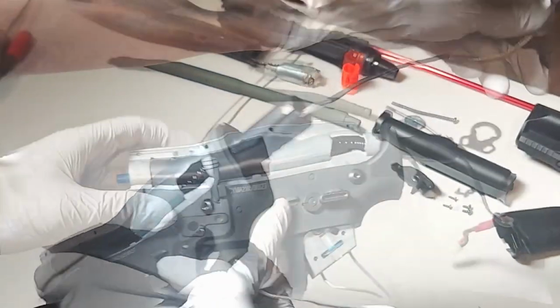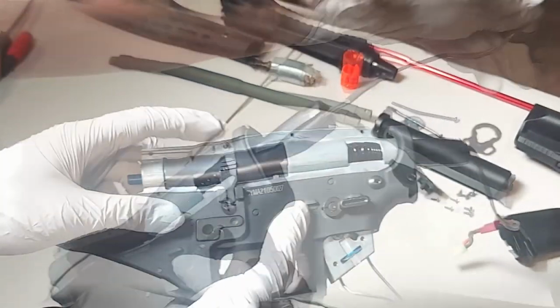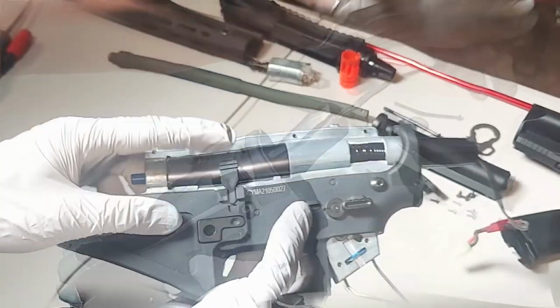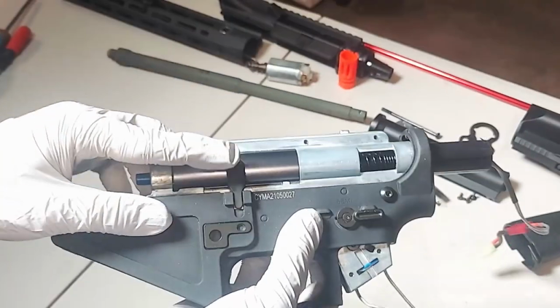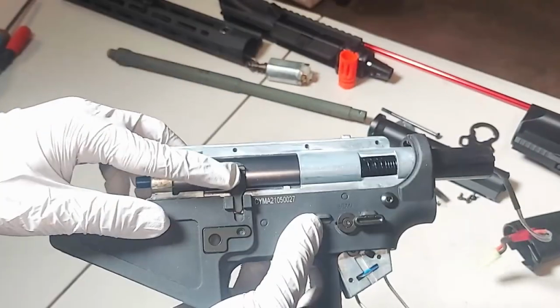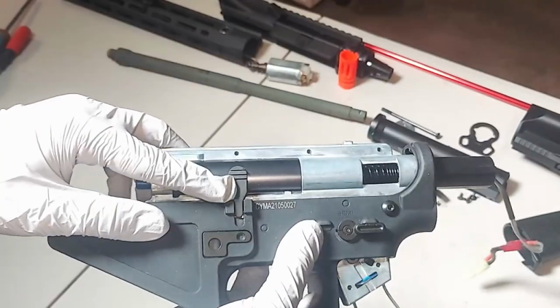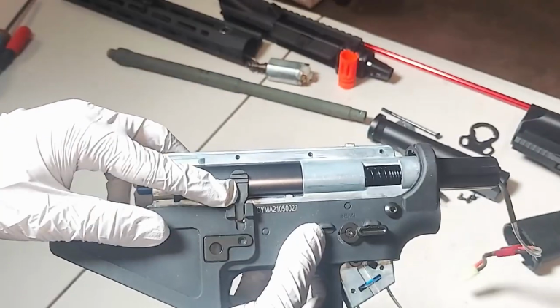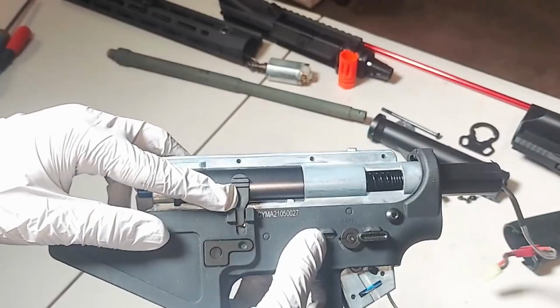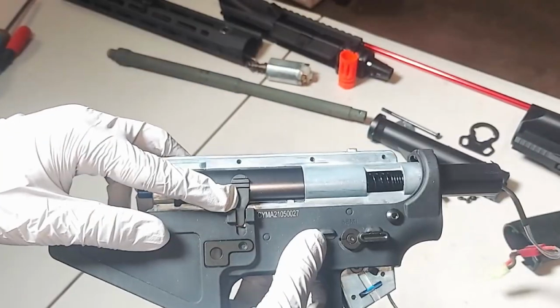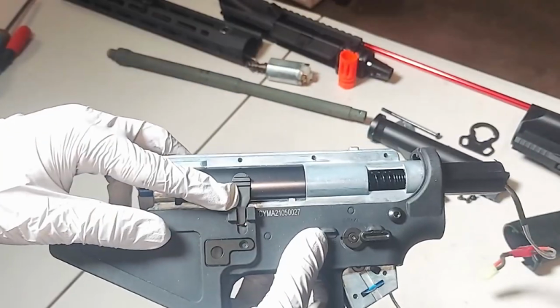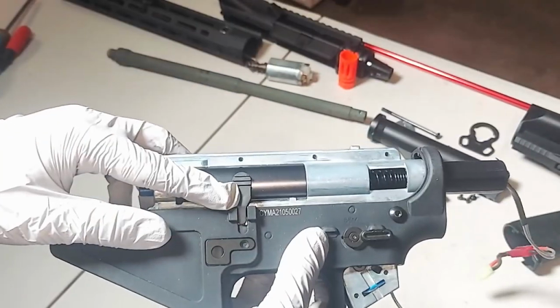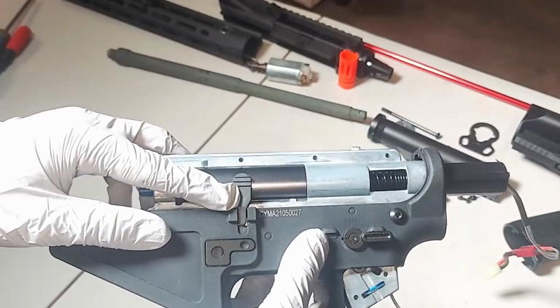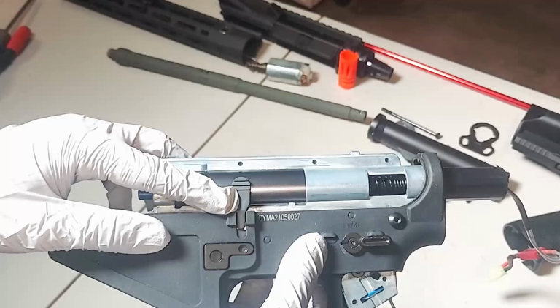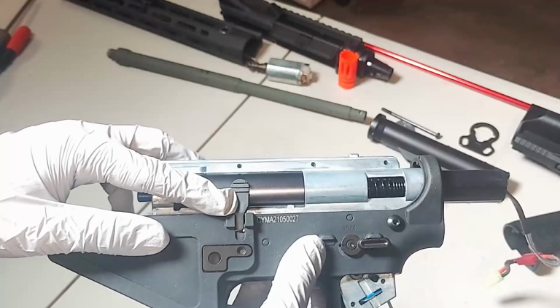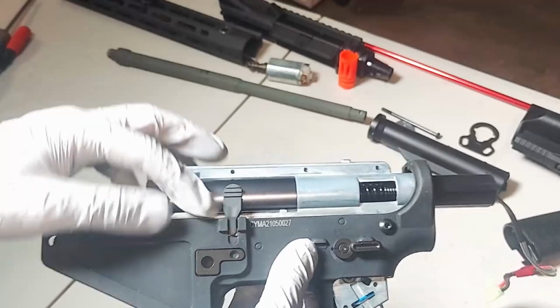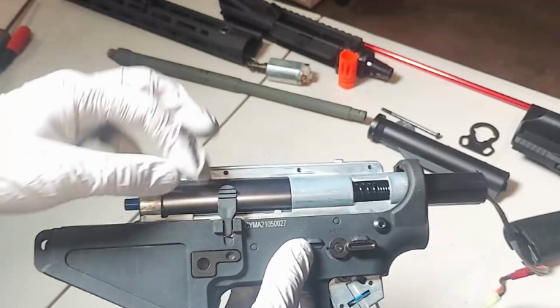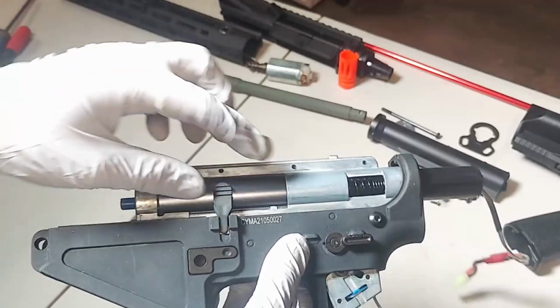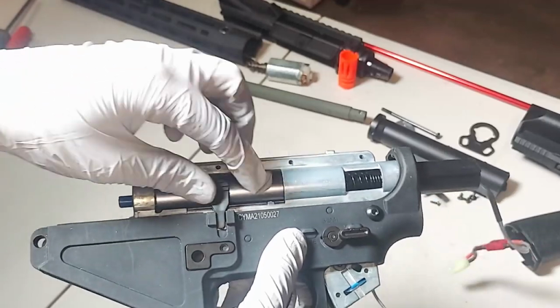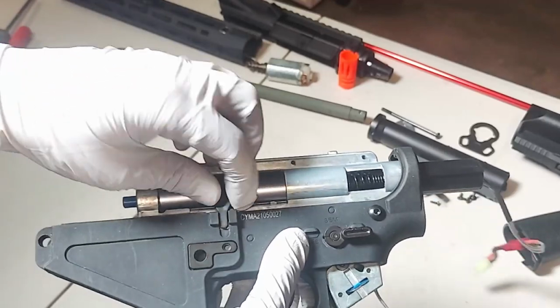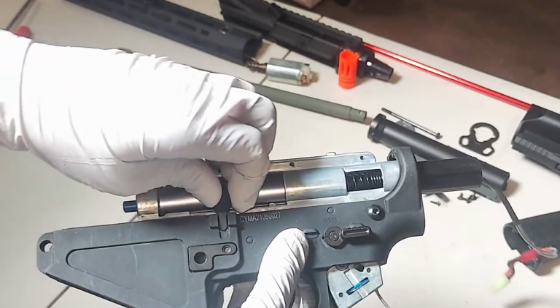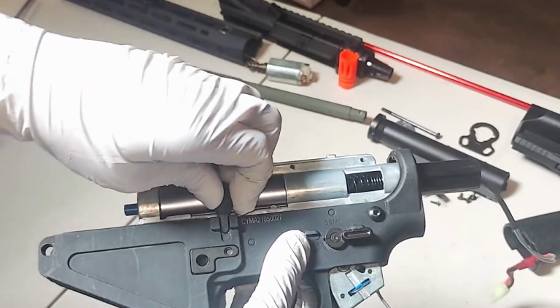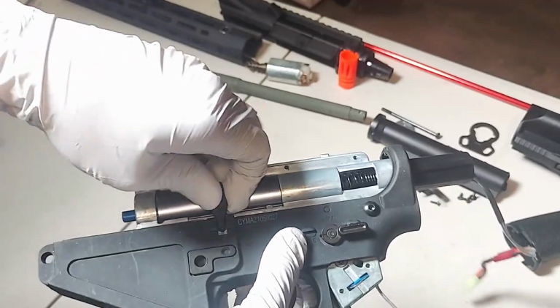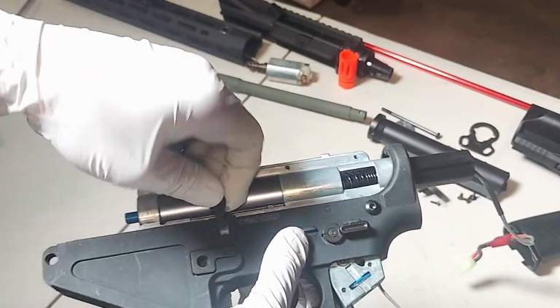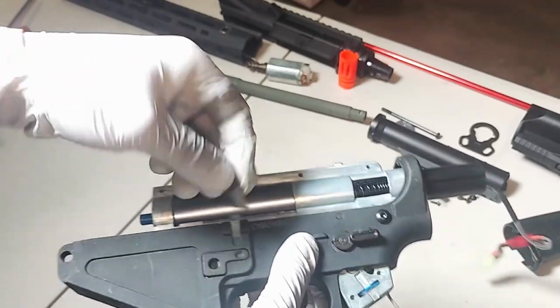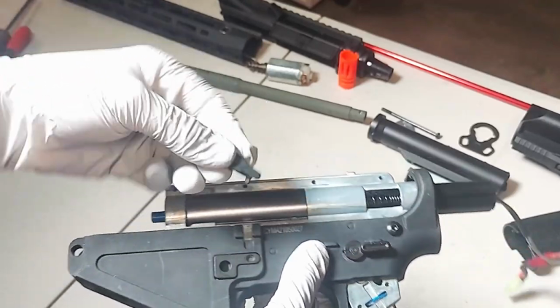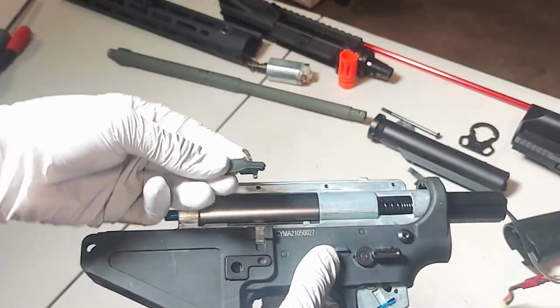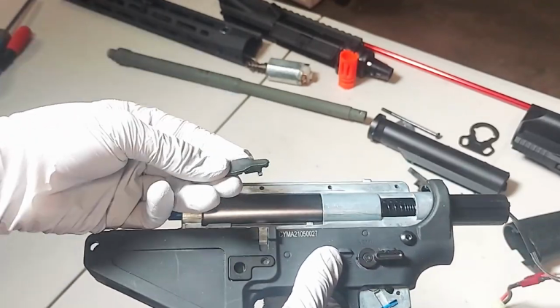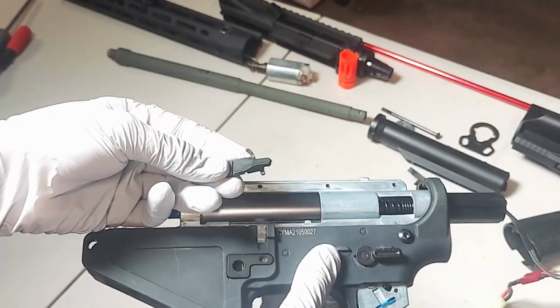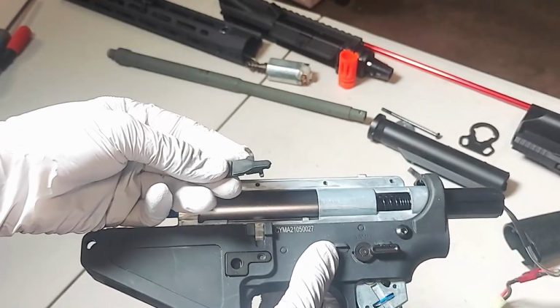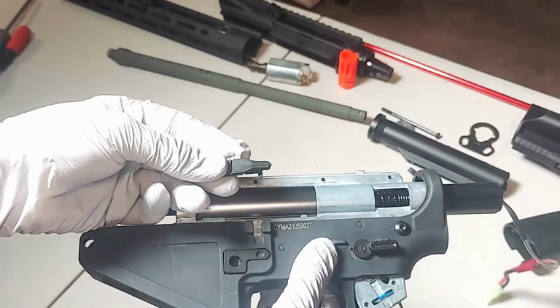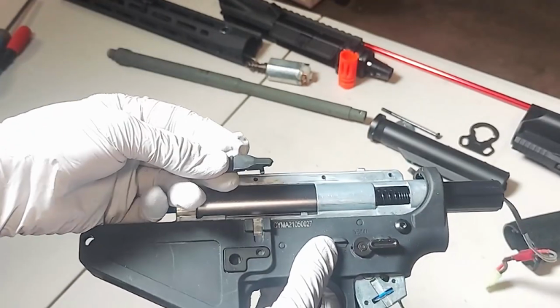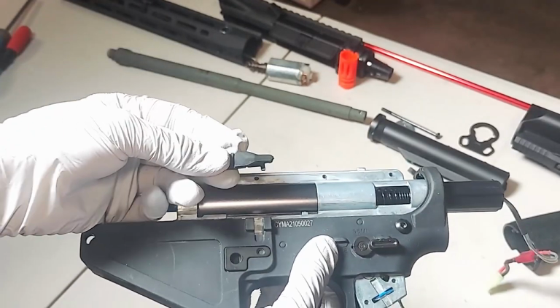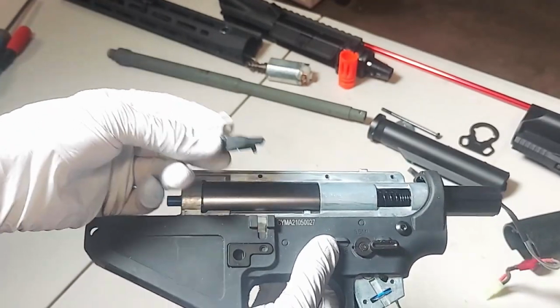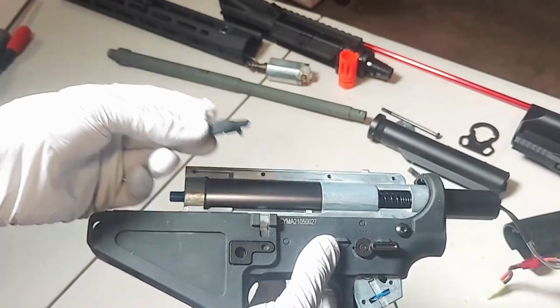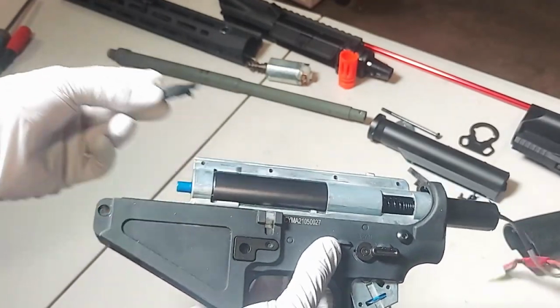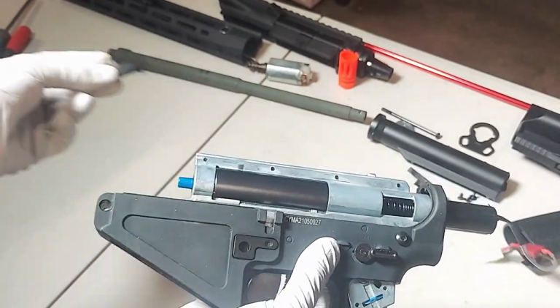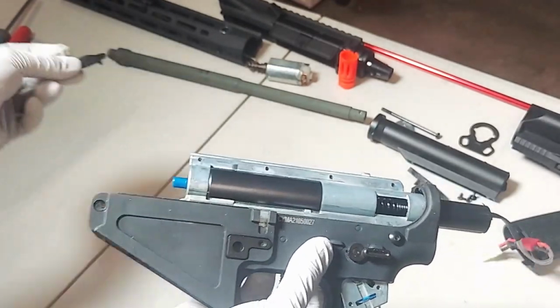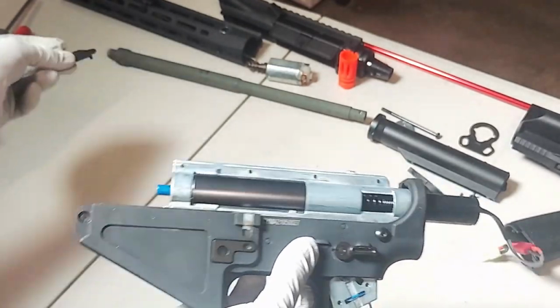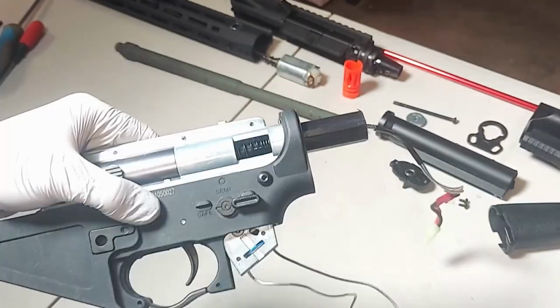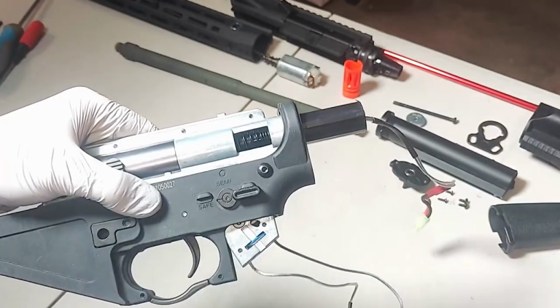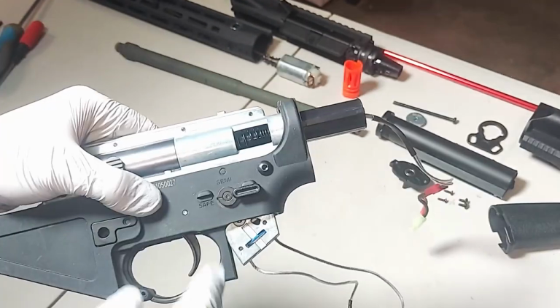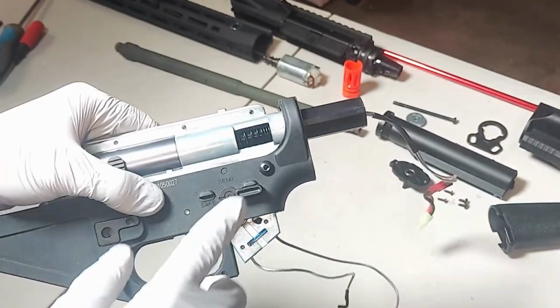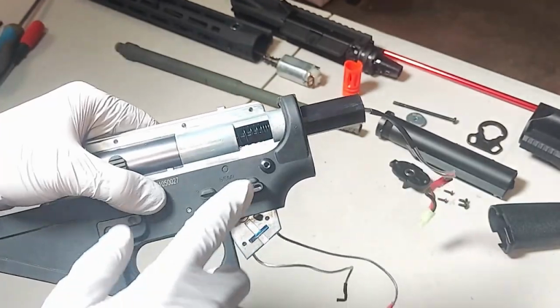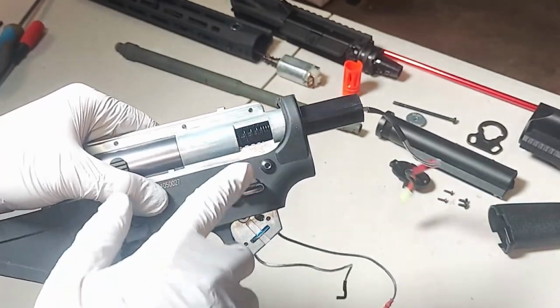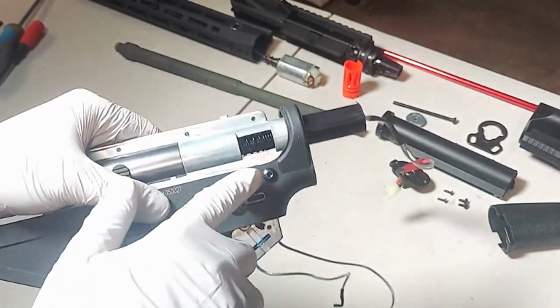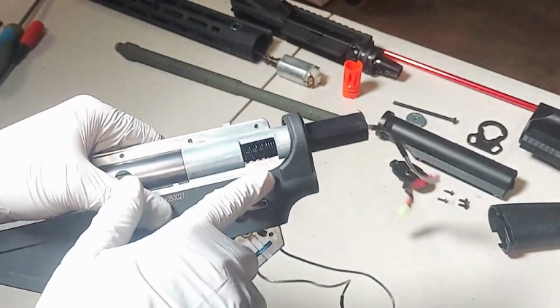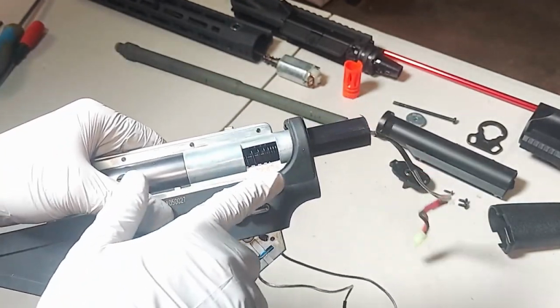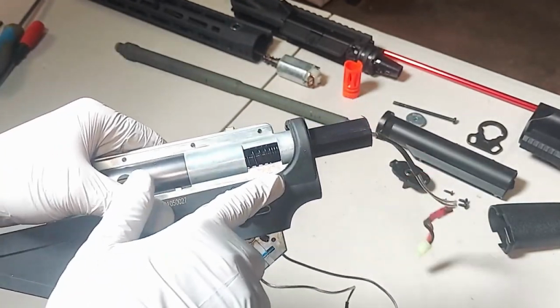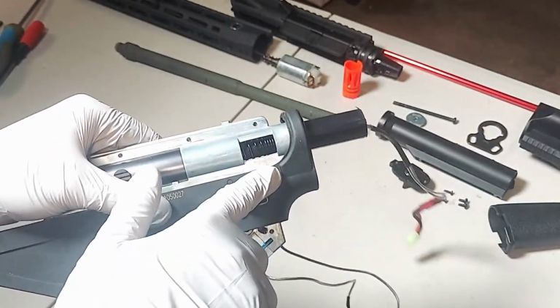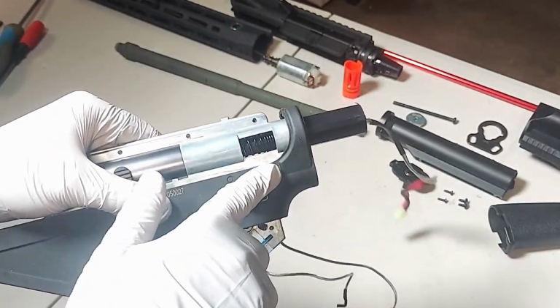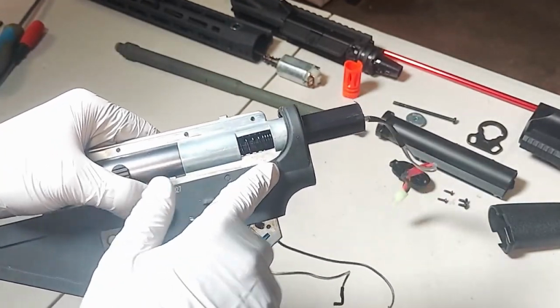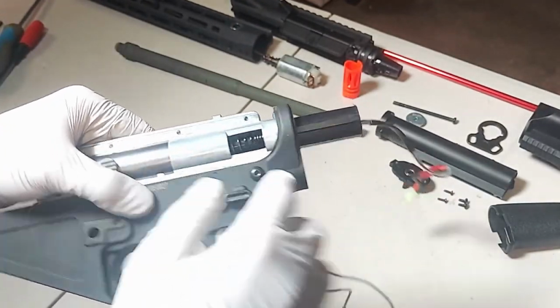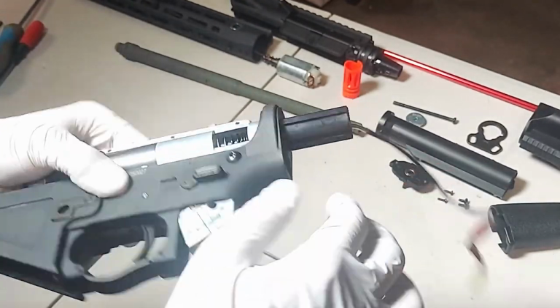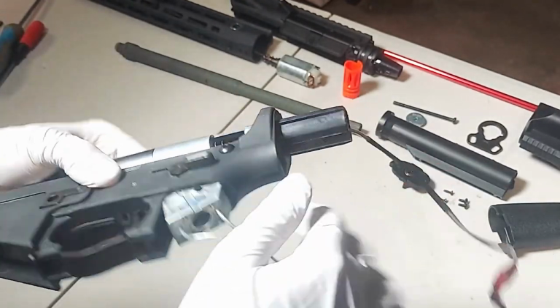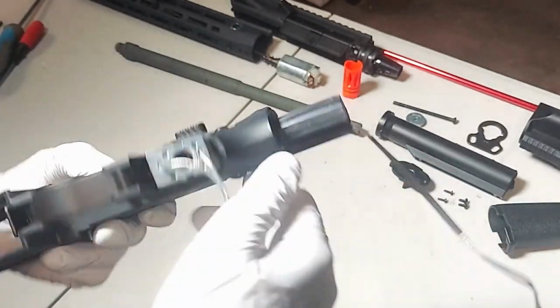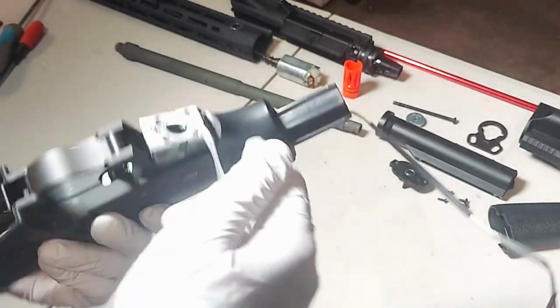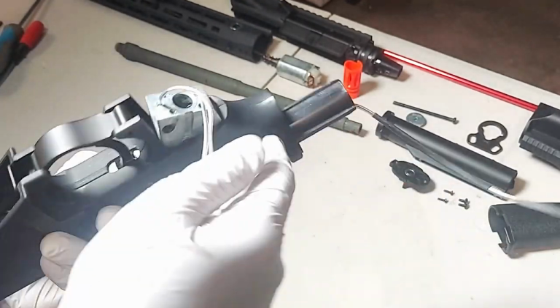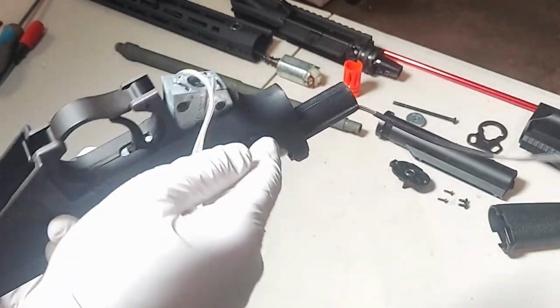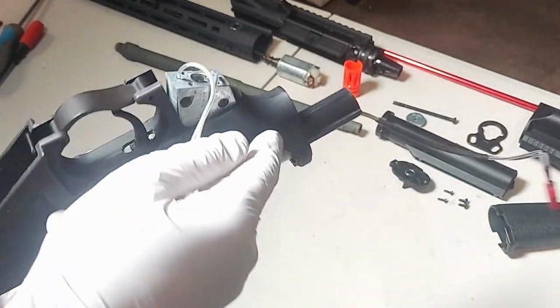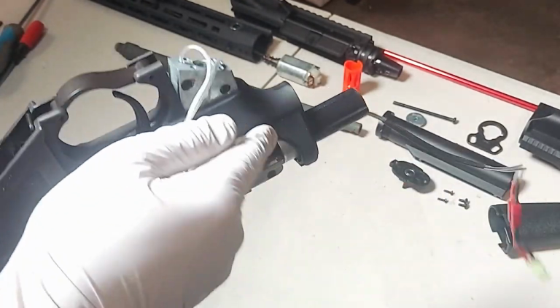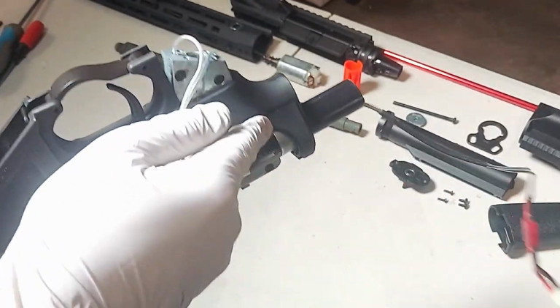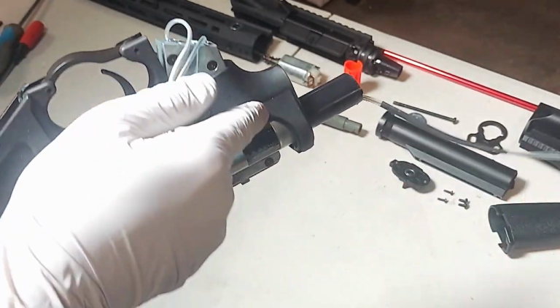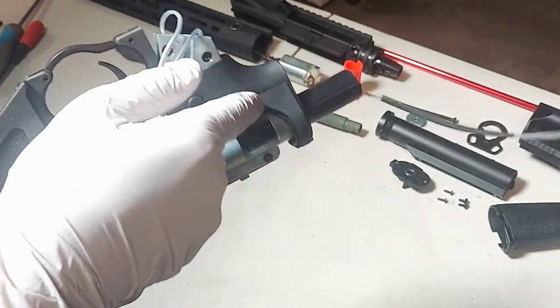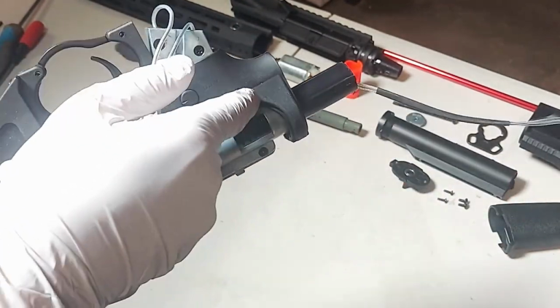This piece broke off for me, but it won't matter because it doesn't do anything. Now we need to undo this screw and pop out that pin.